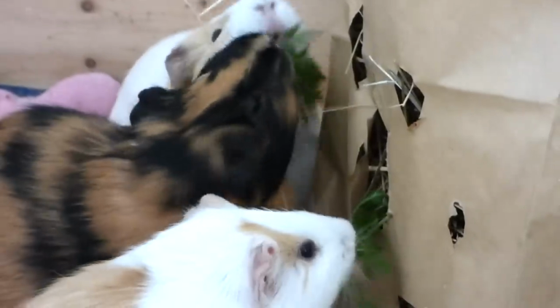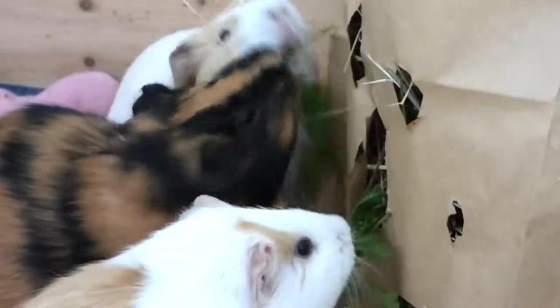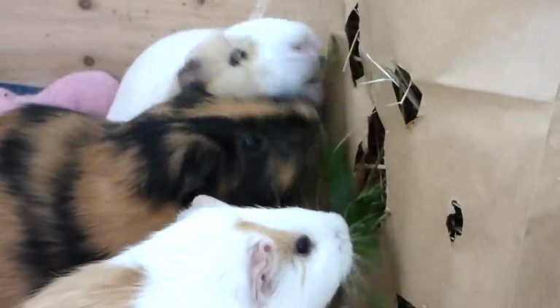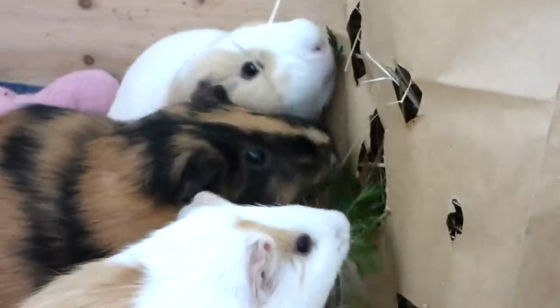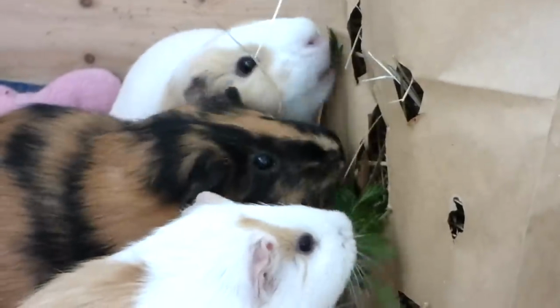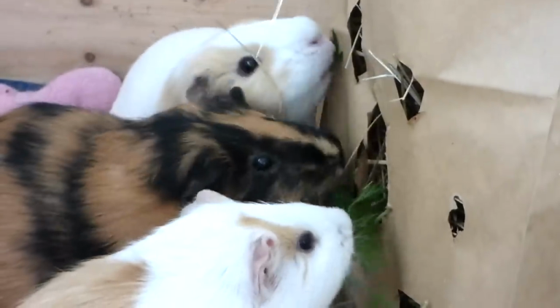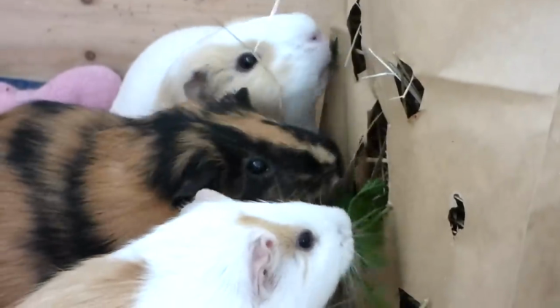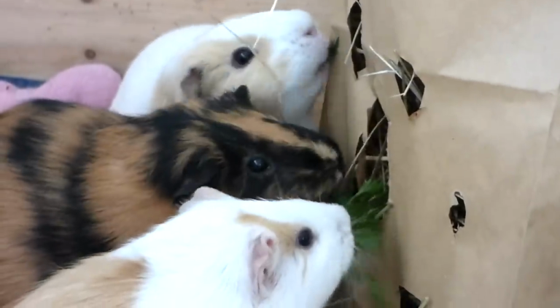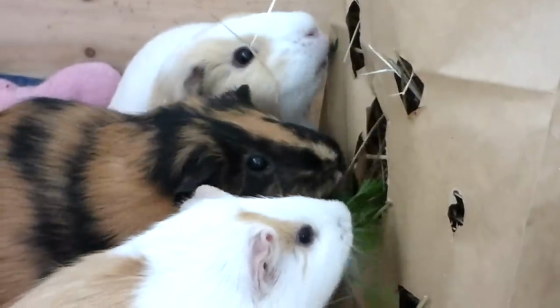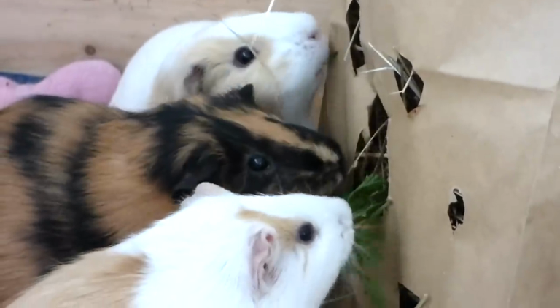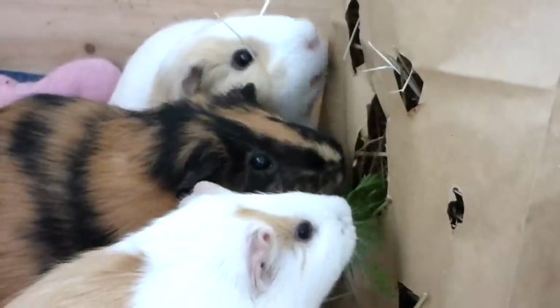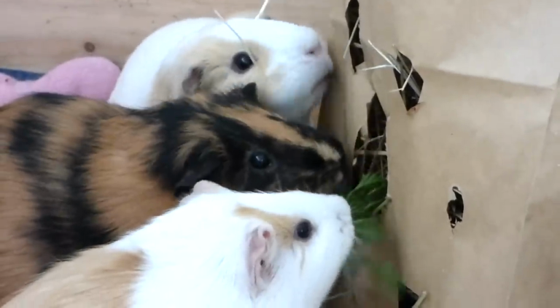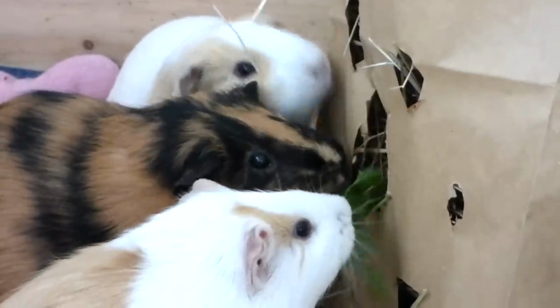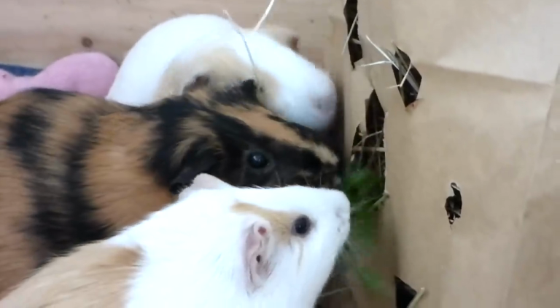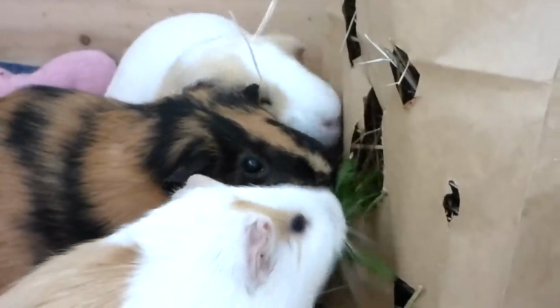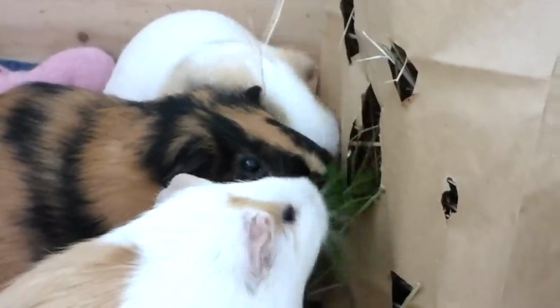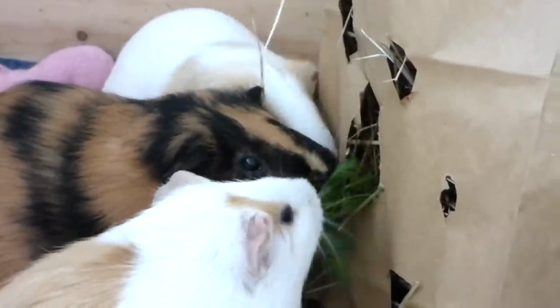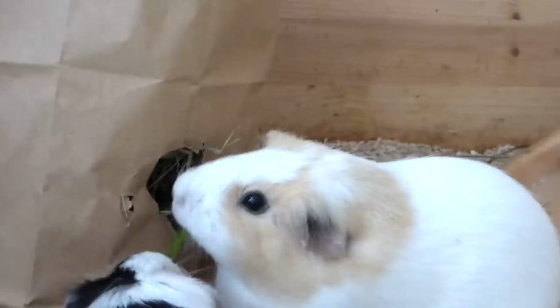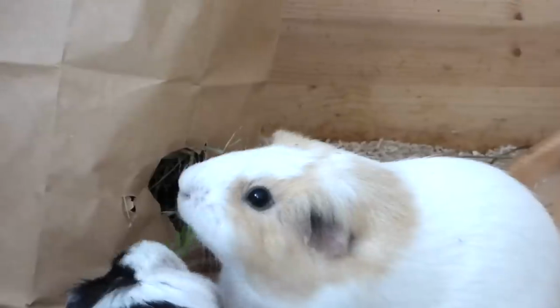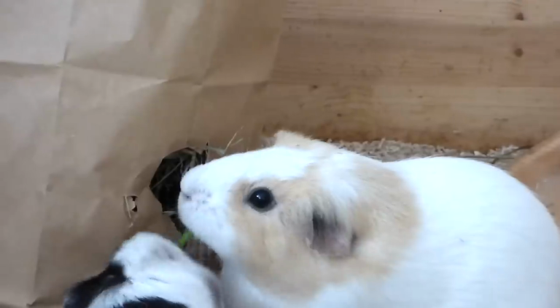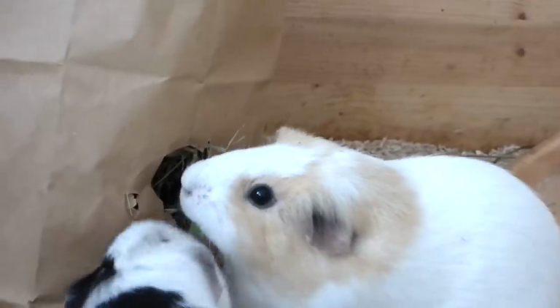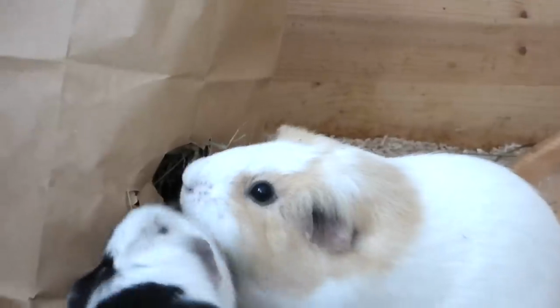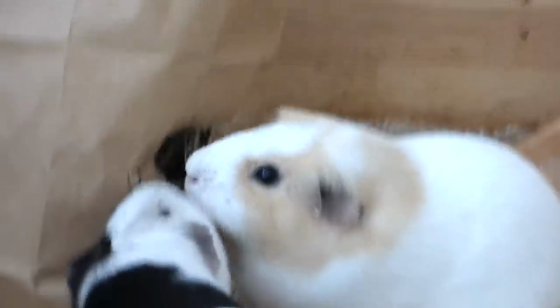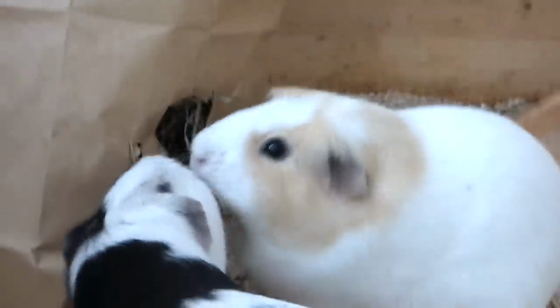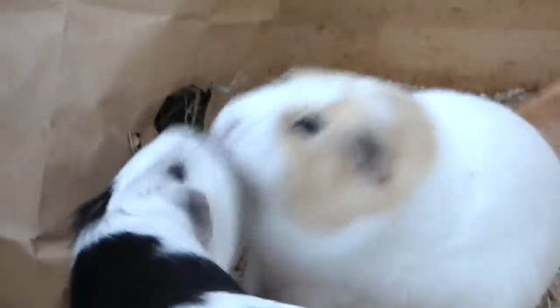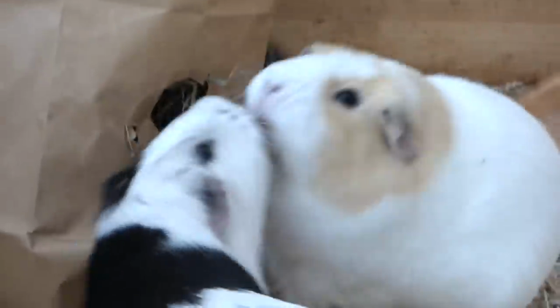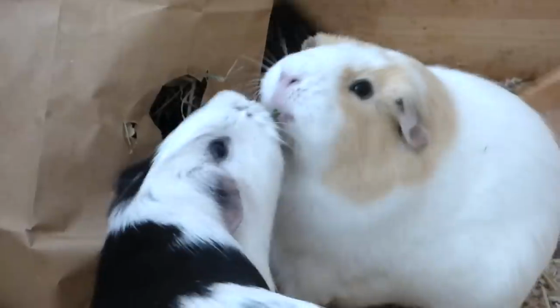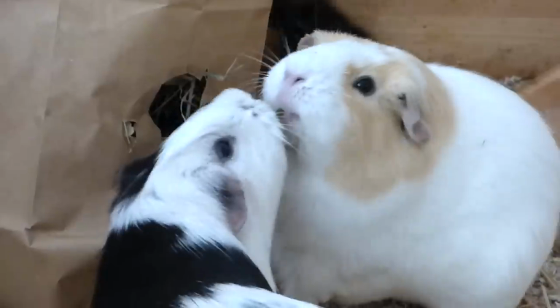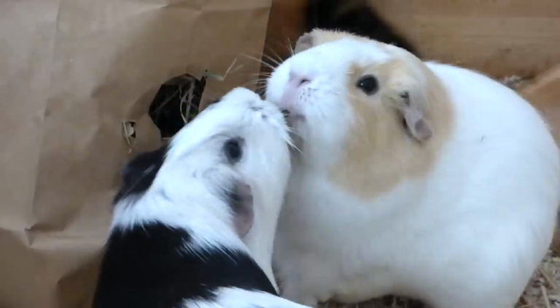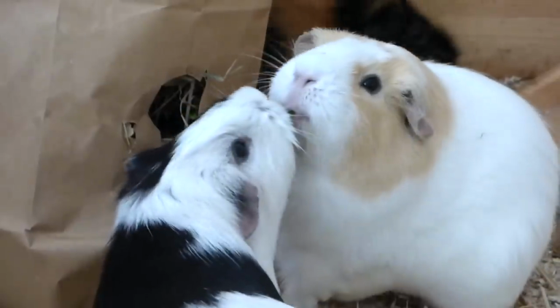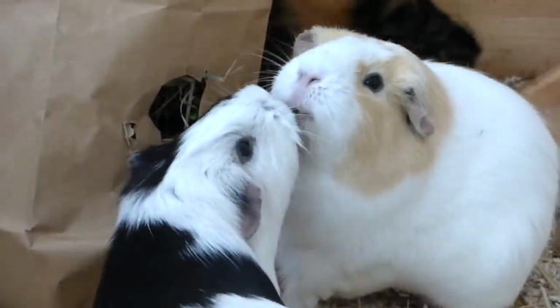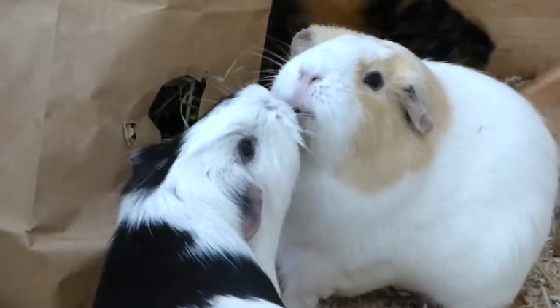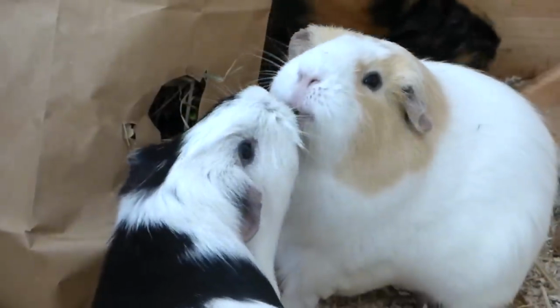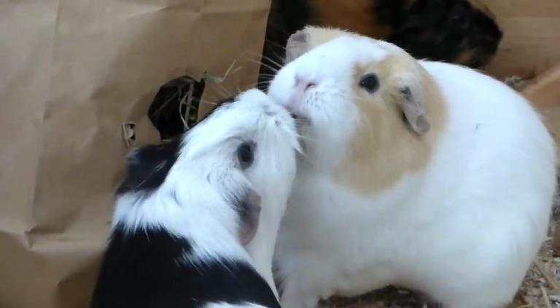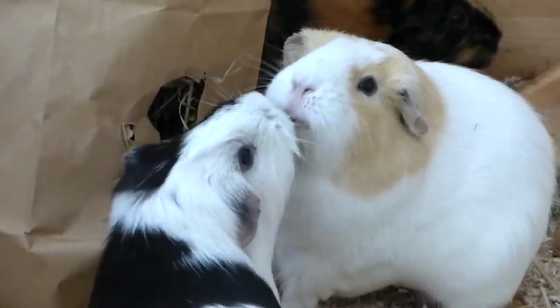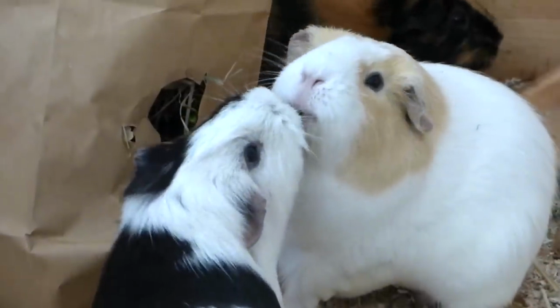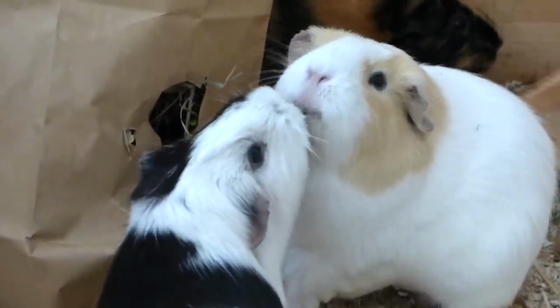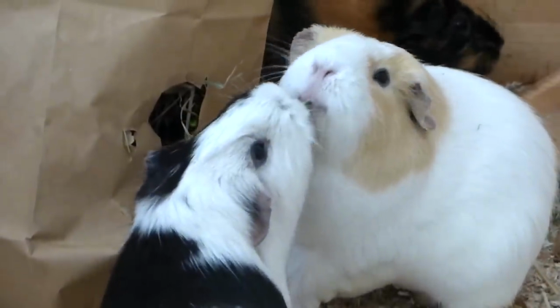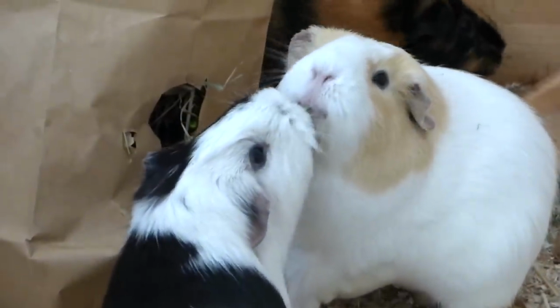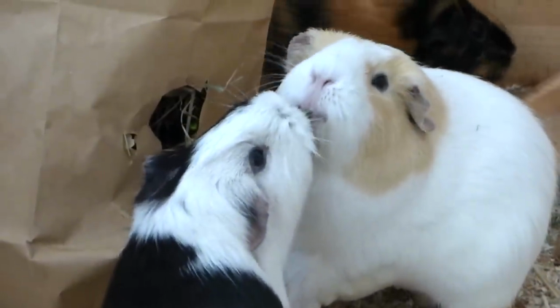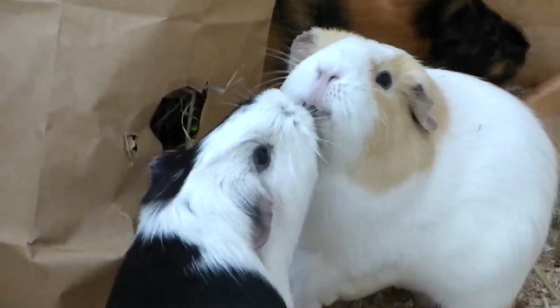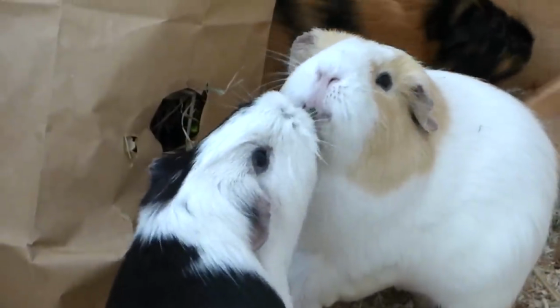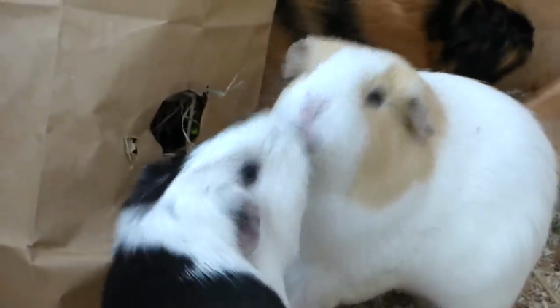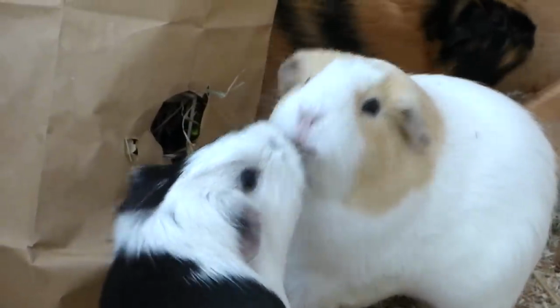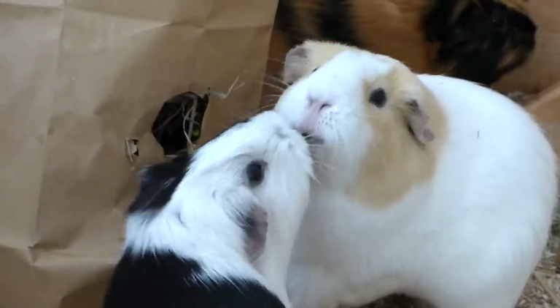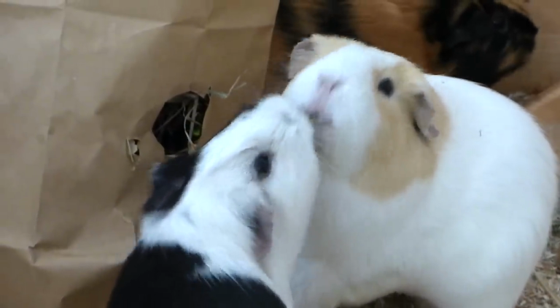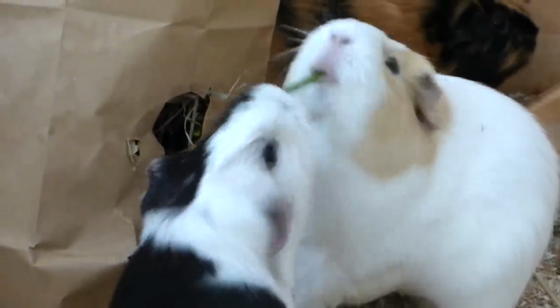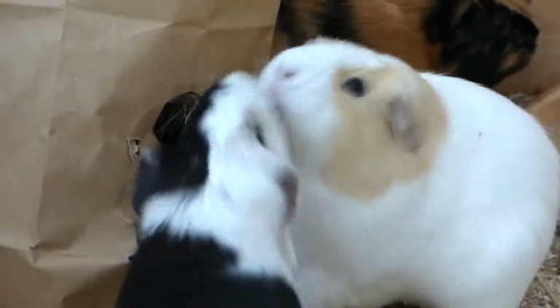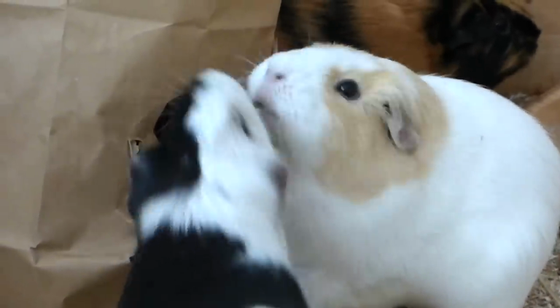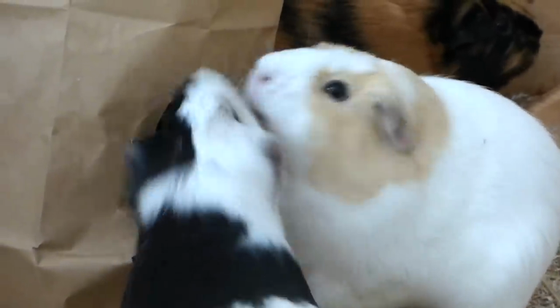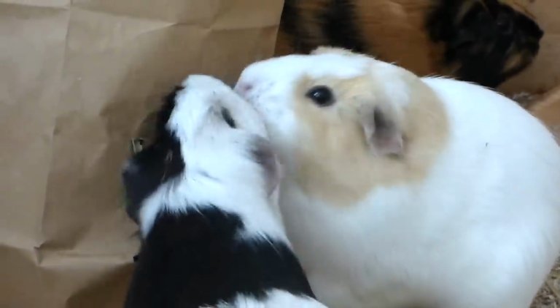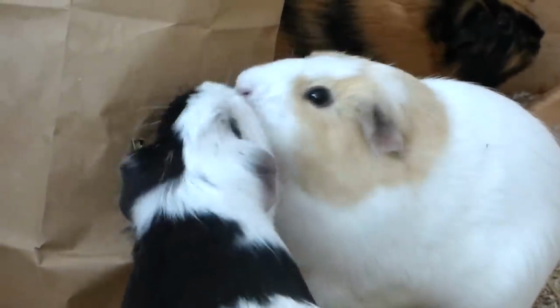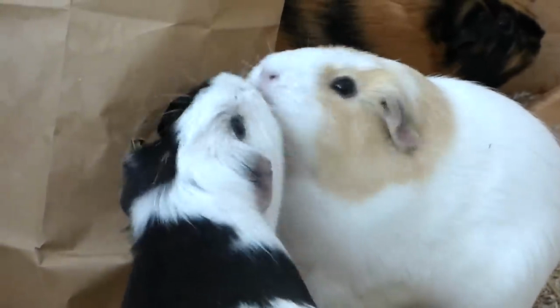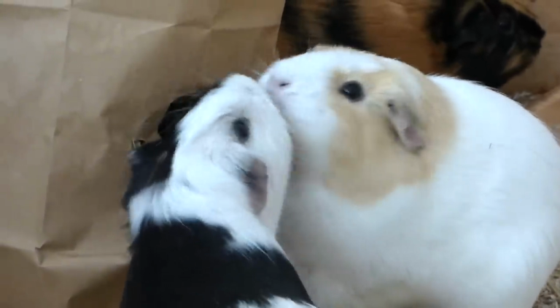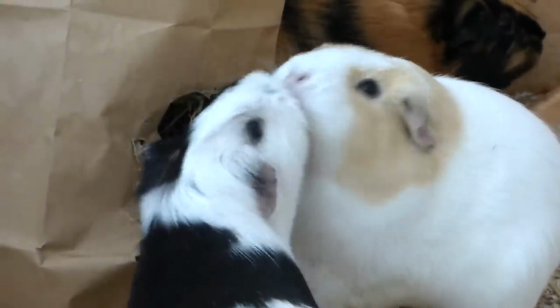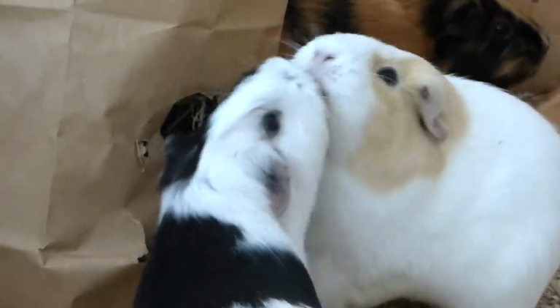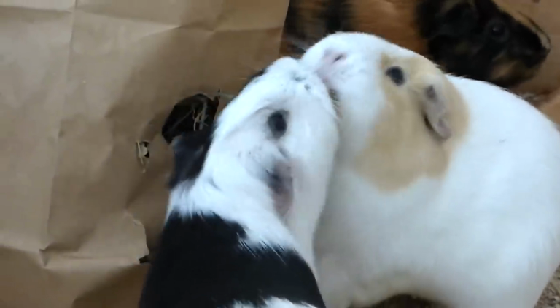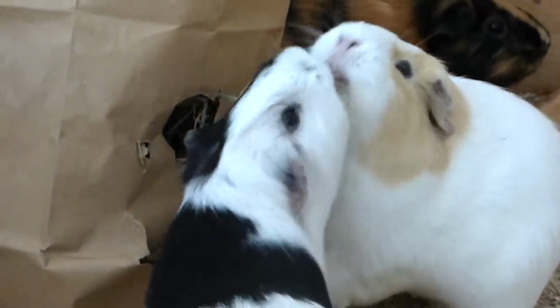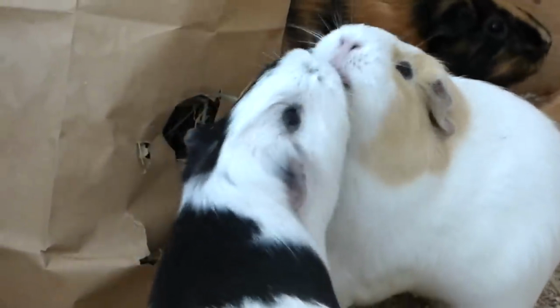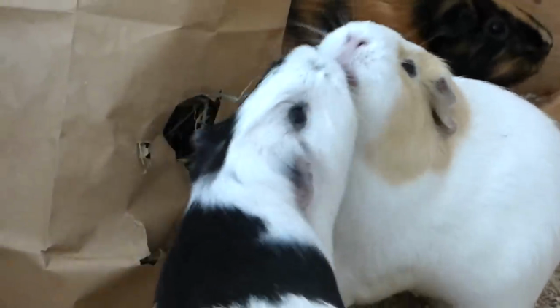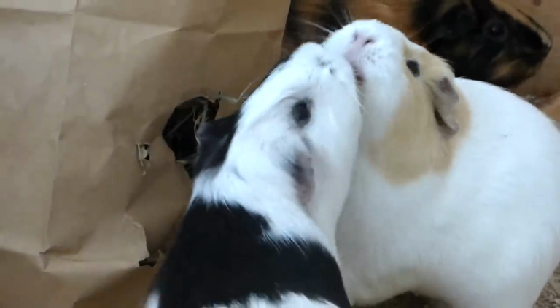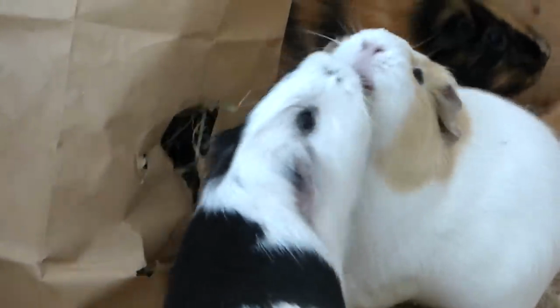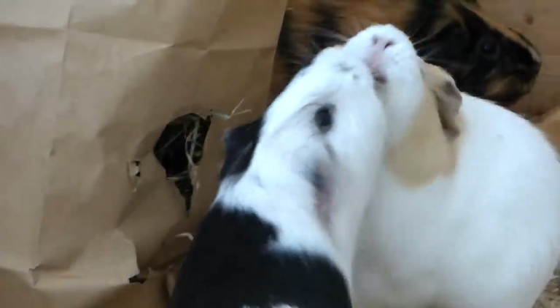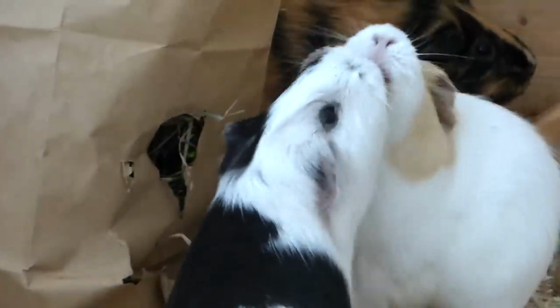This bag is a fun idea for treats, but it shouldn't be your guinea pig's only source of hay. They should also have a hay rack that's easily accessible.